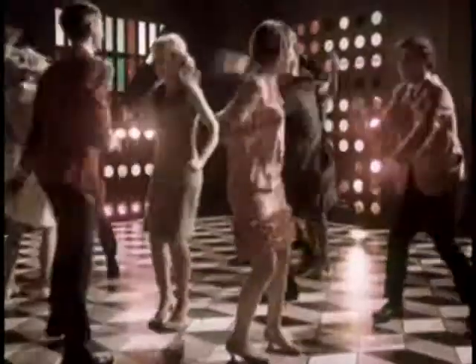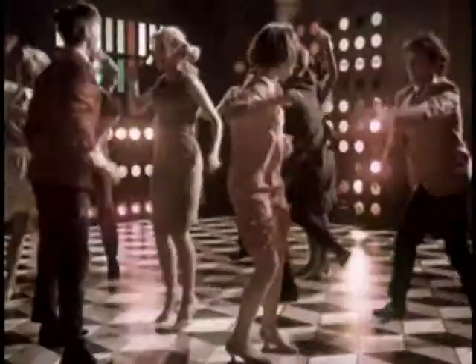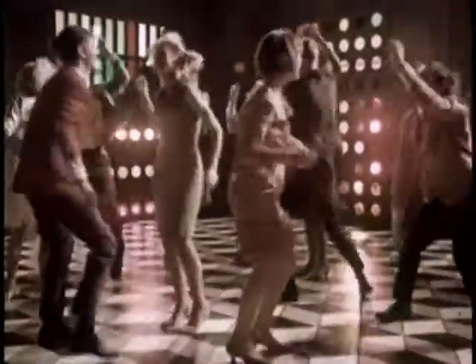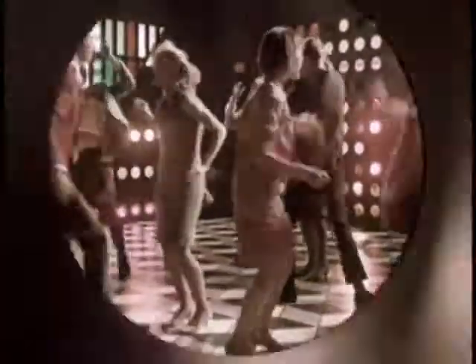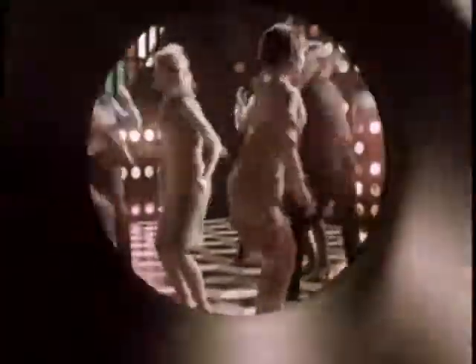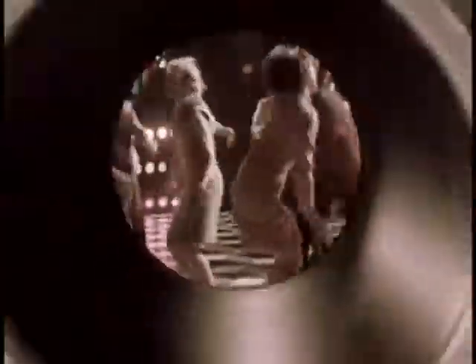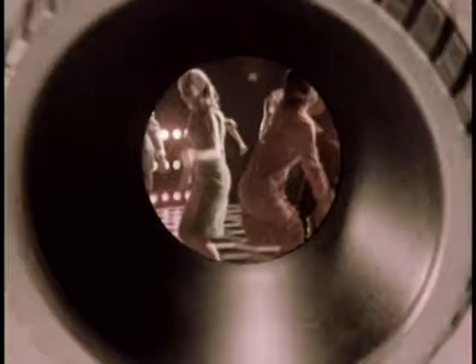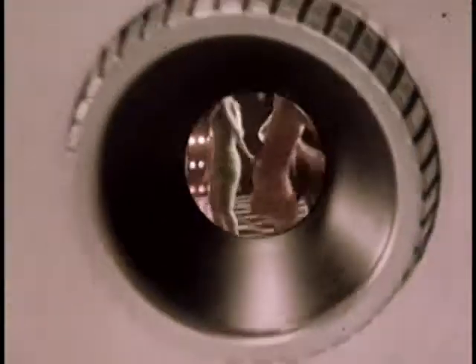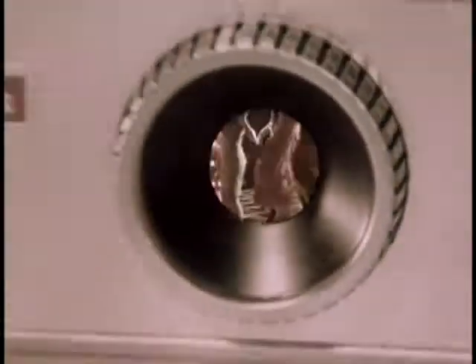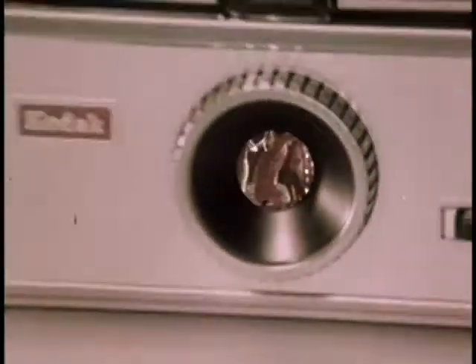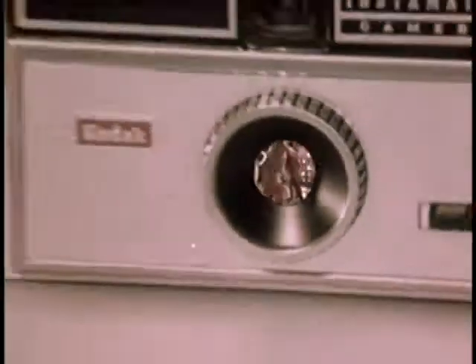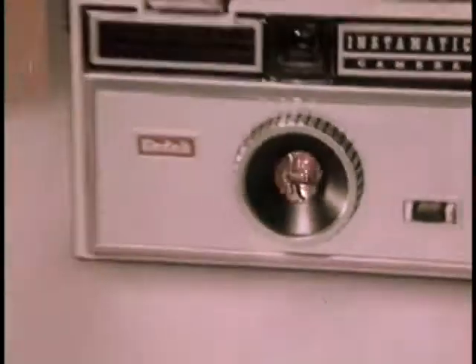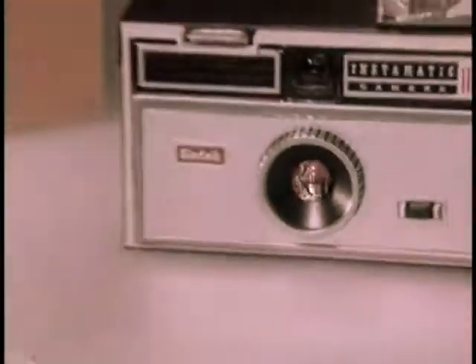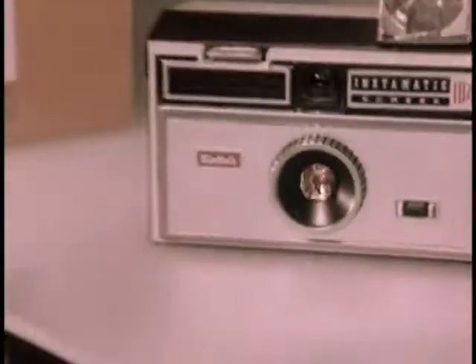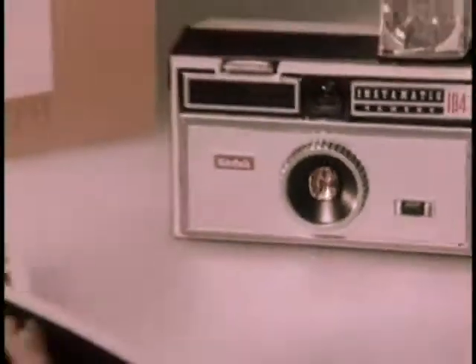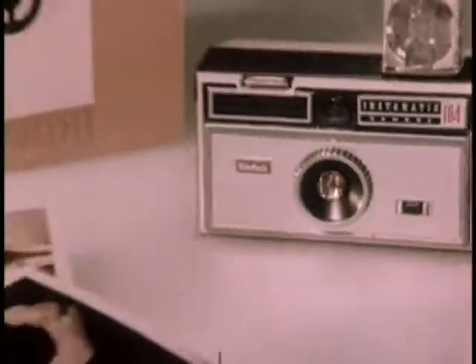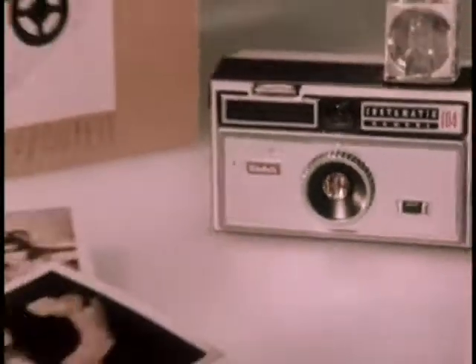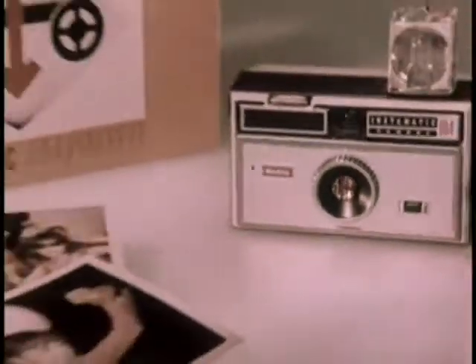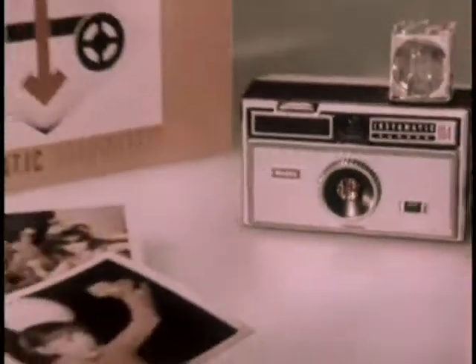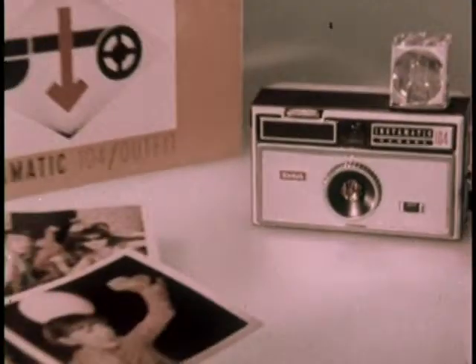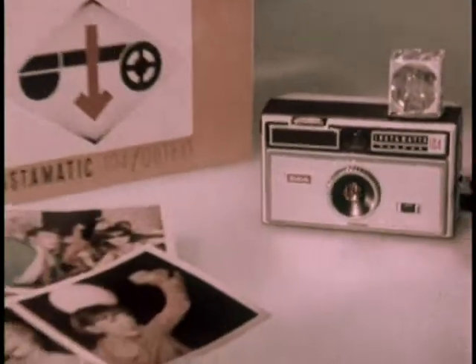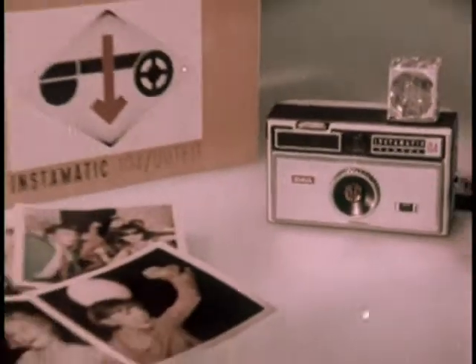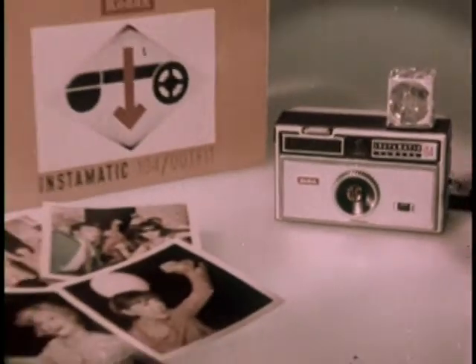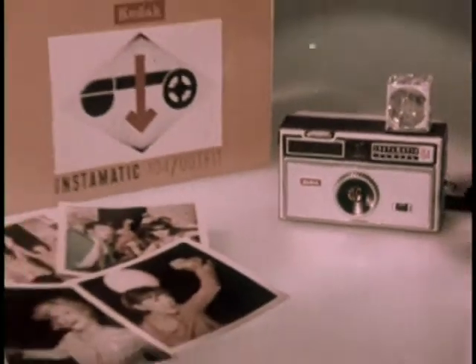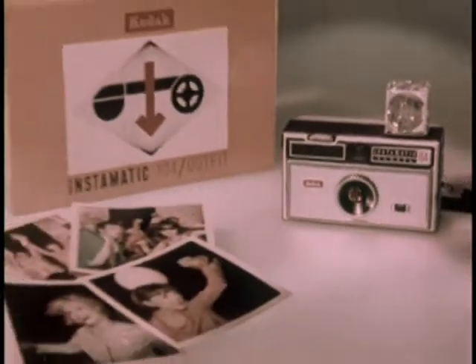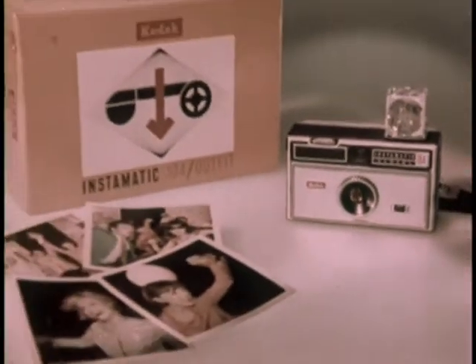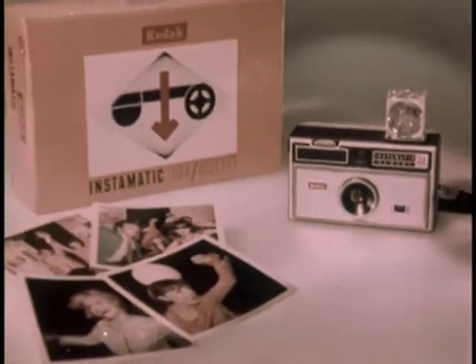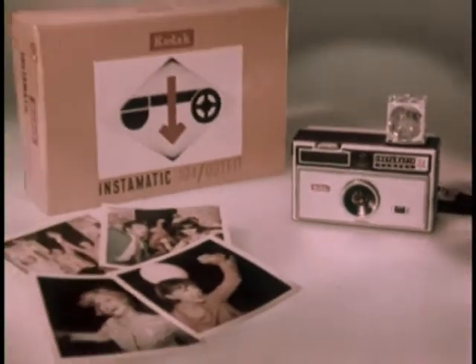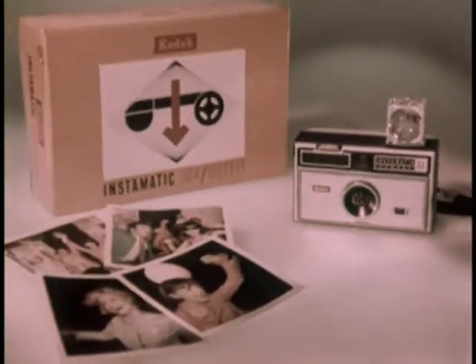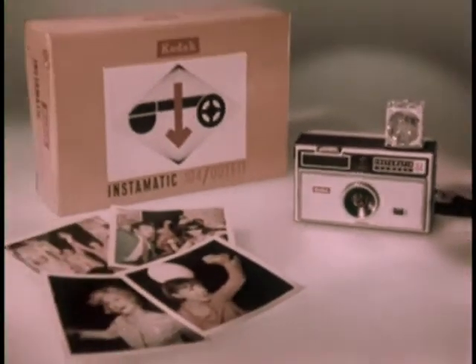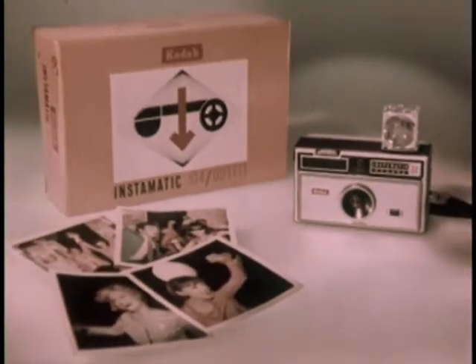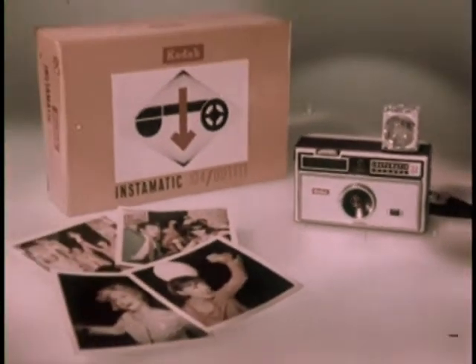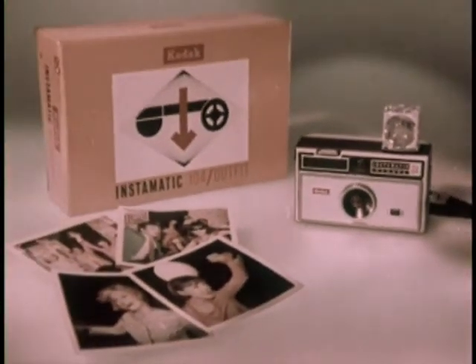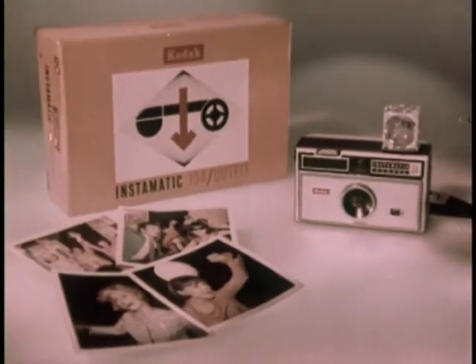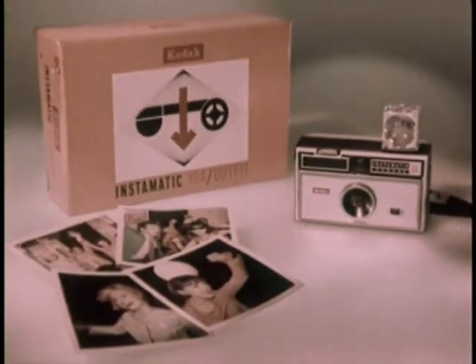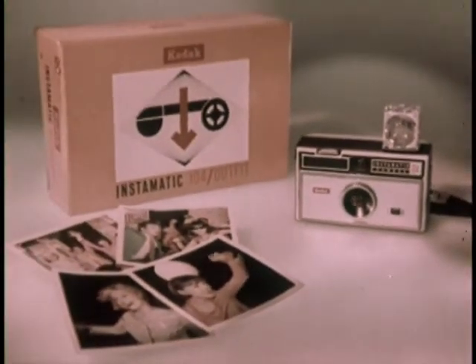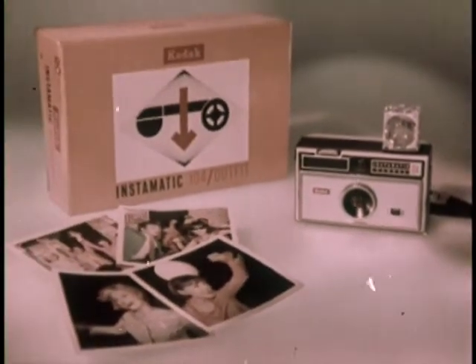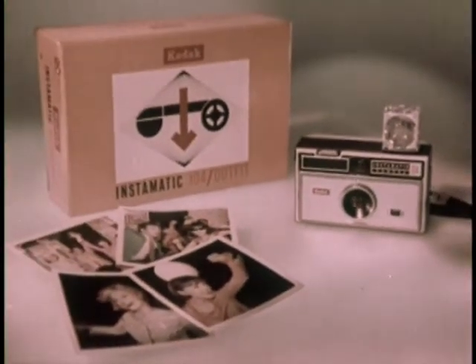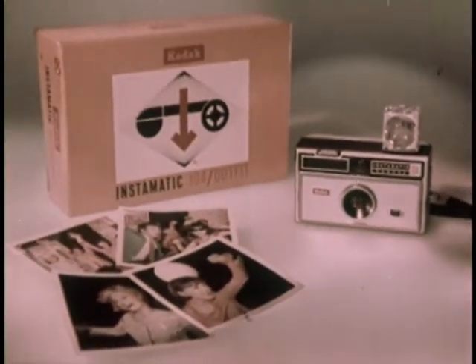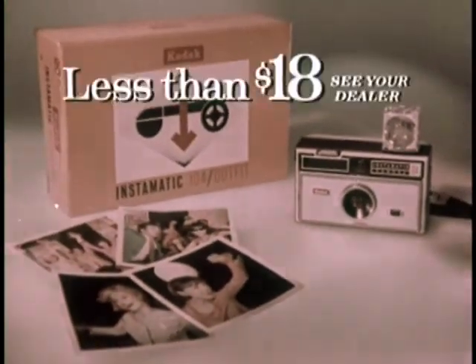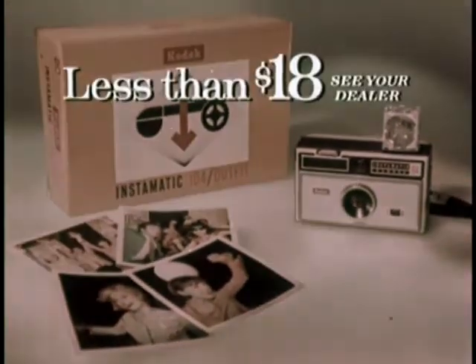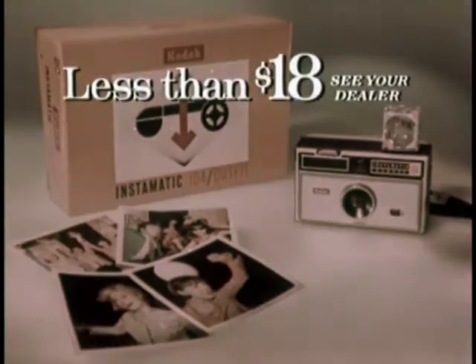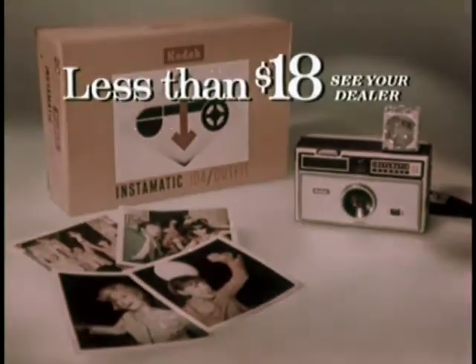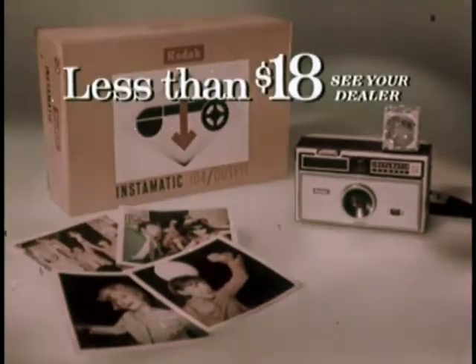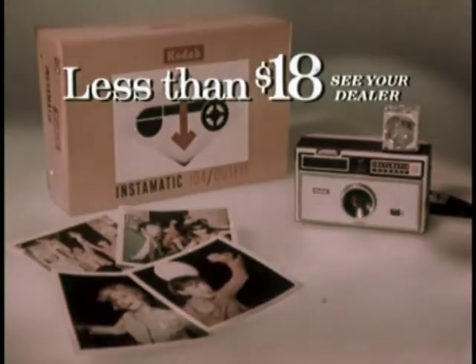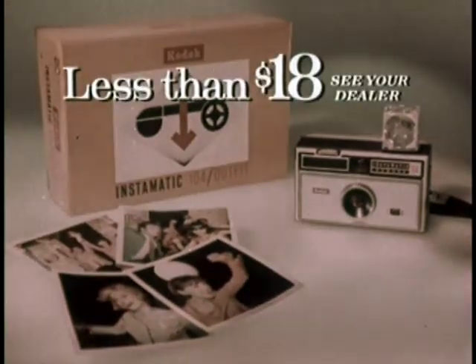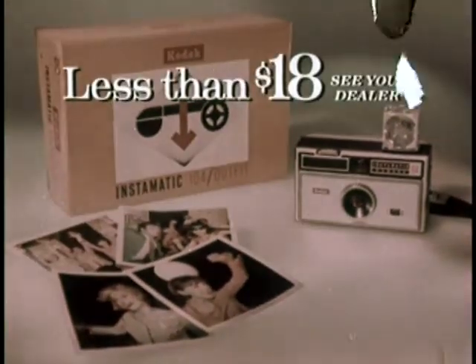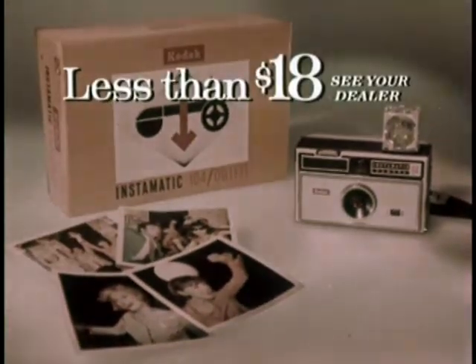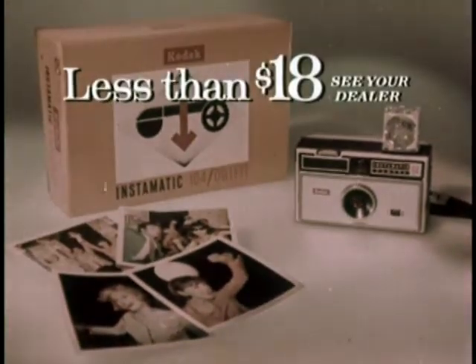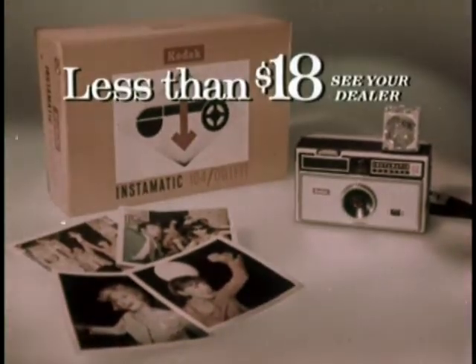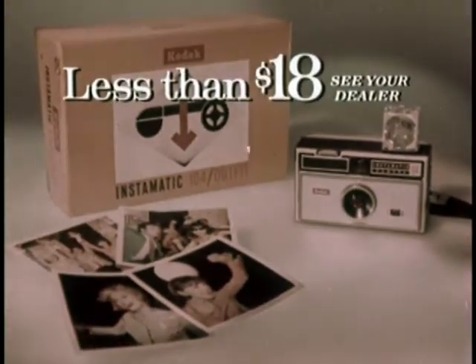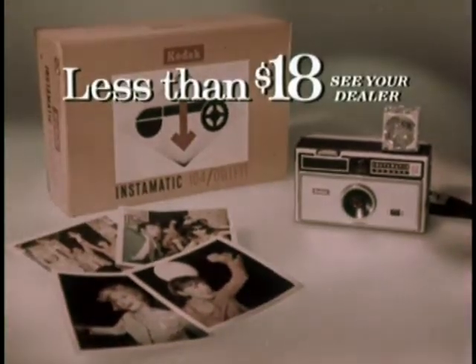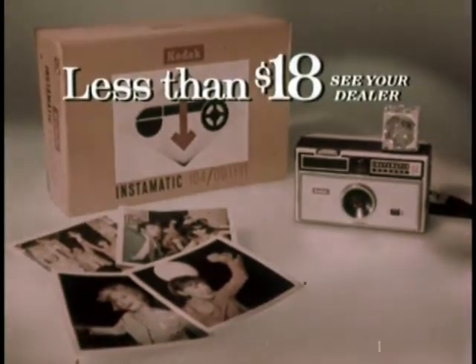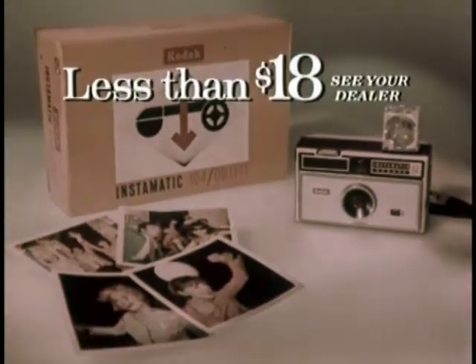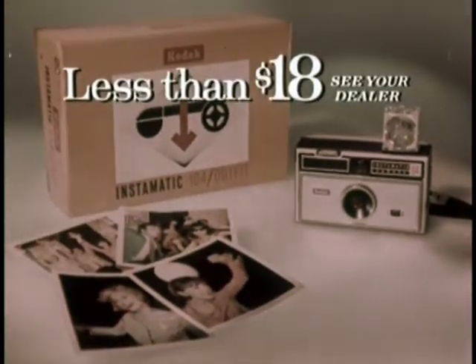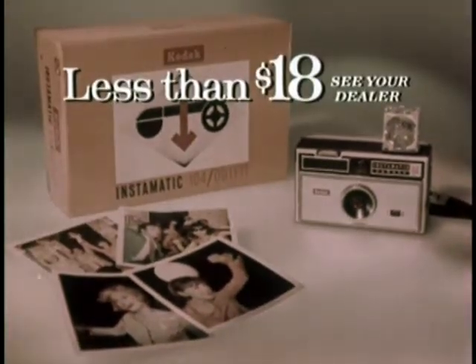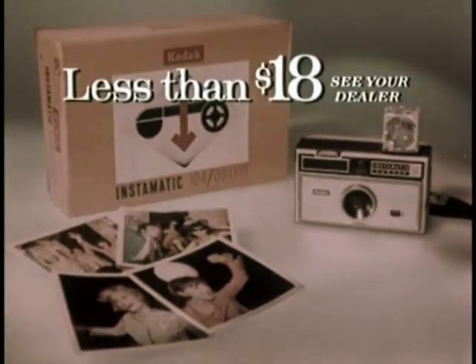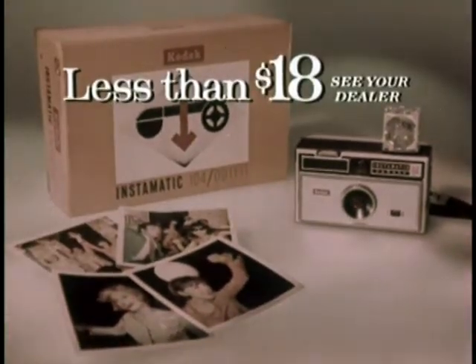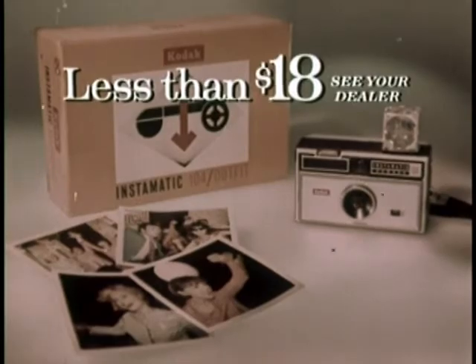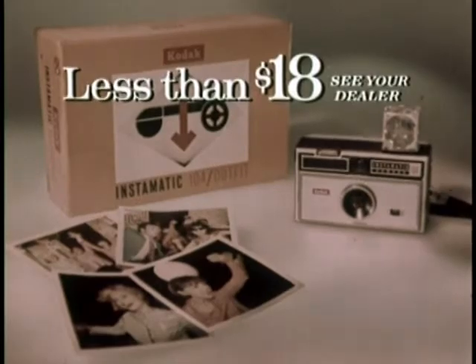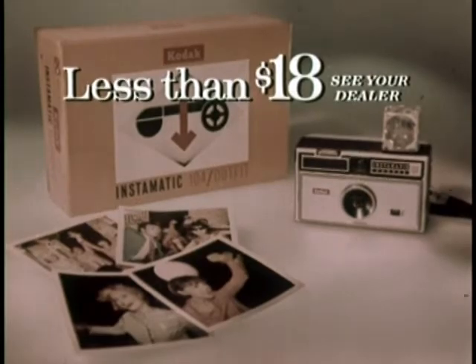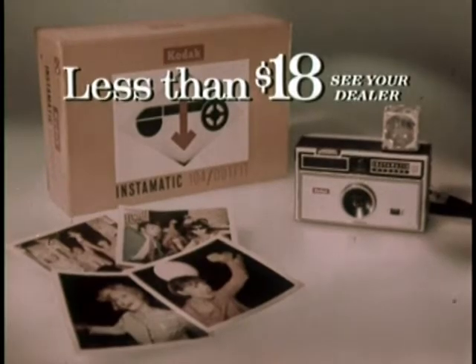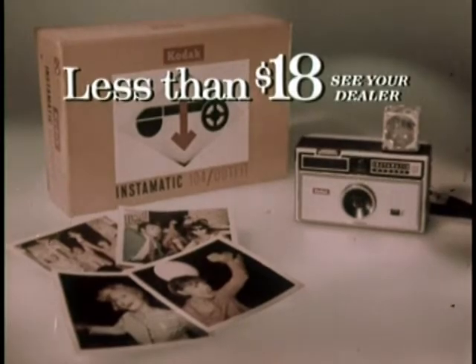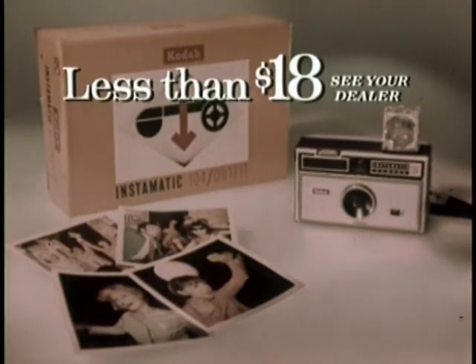In color, of course. Newest Instamatic camera outfits from less than $18. Only from Kodak.